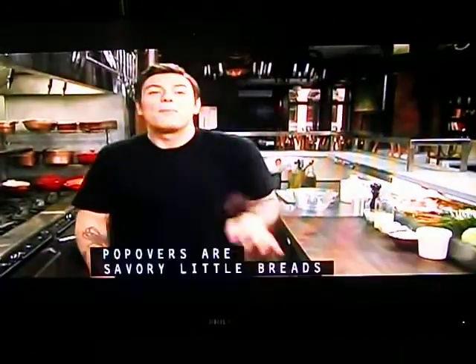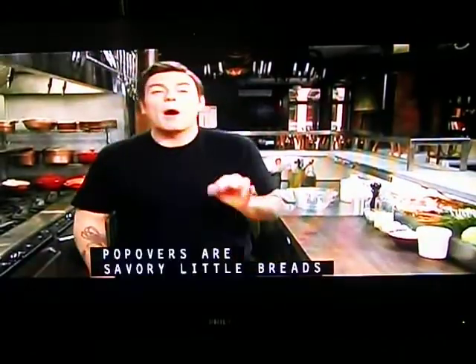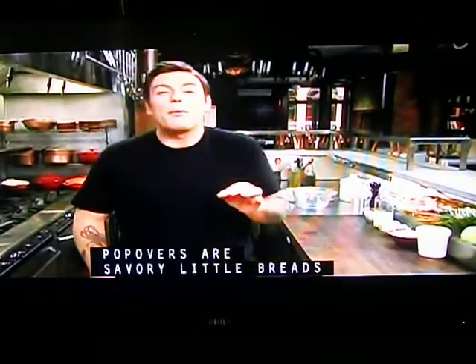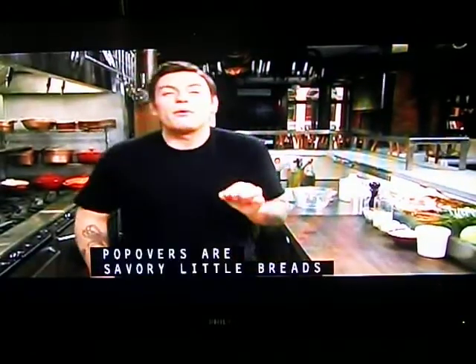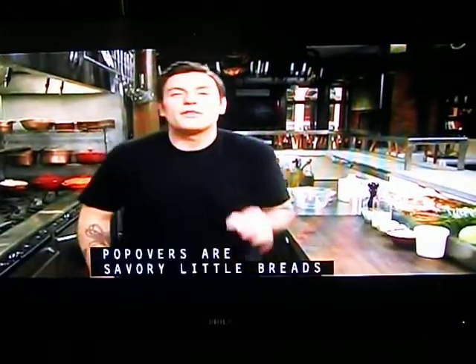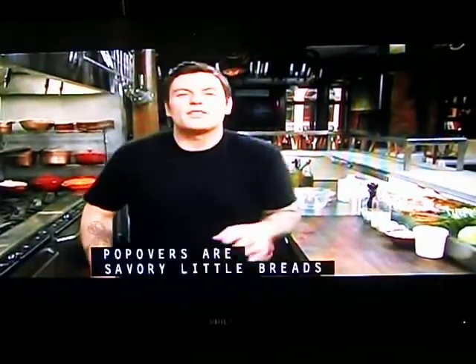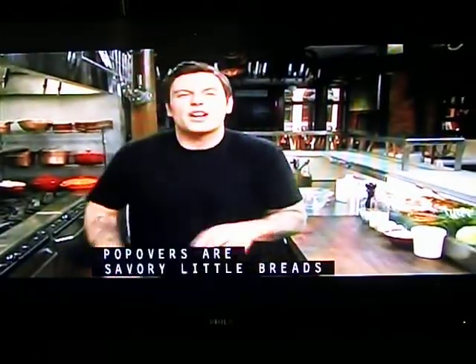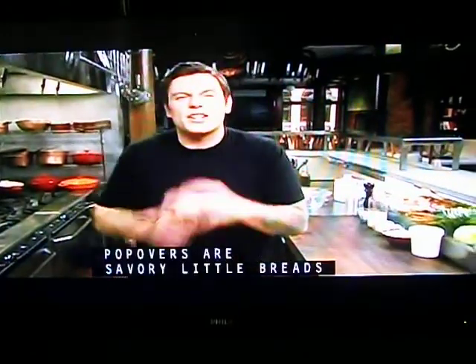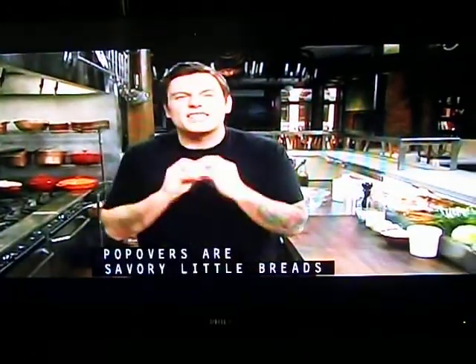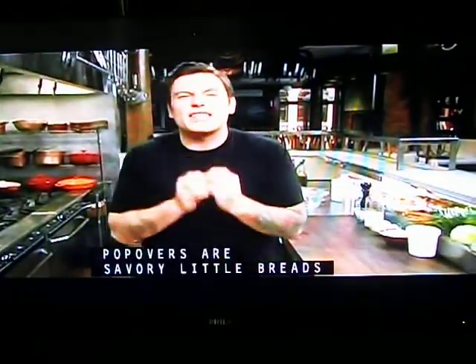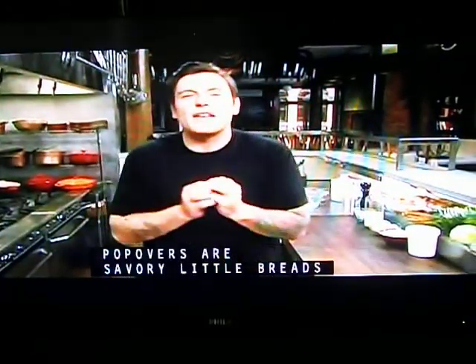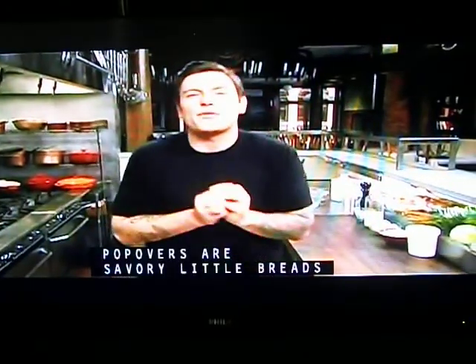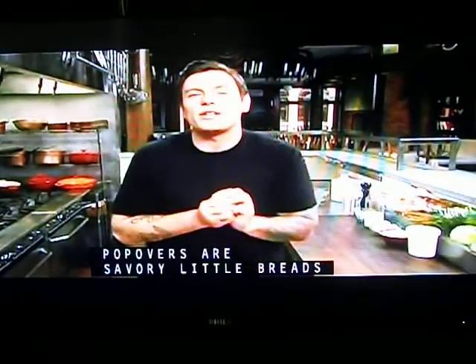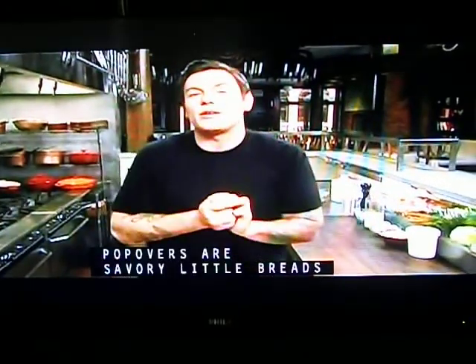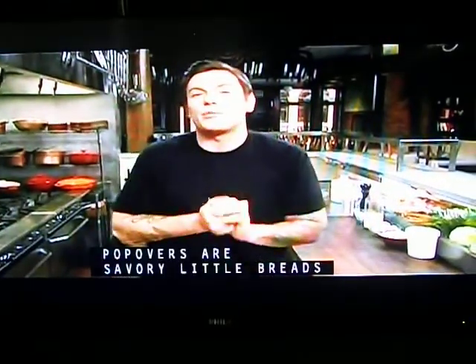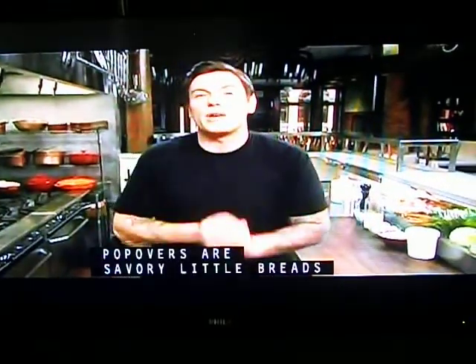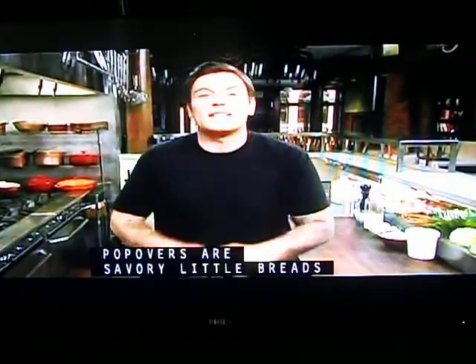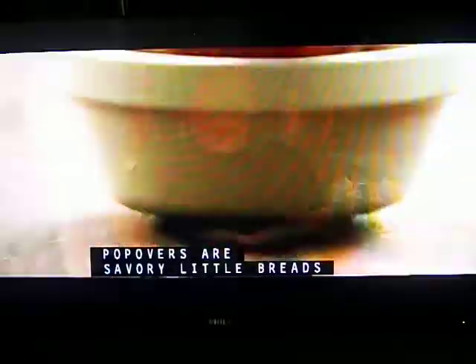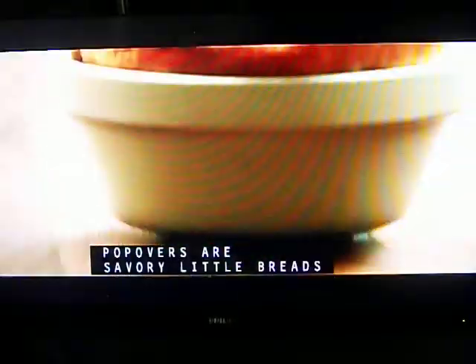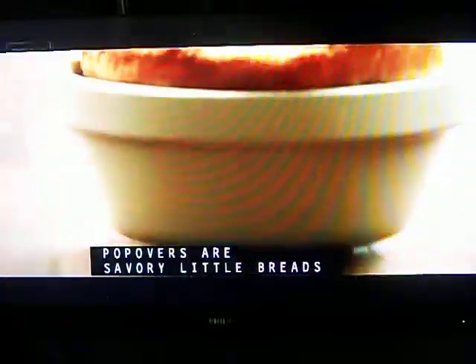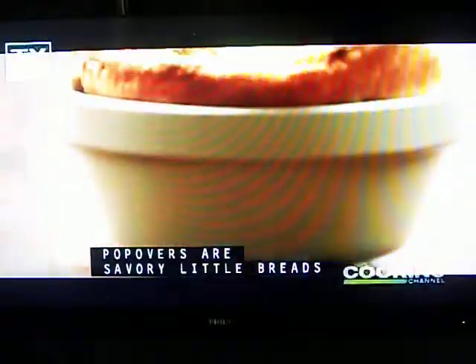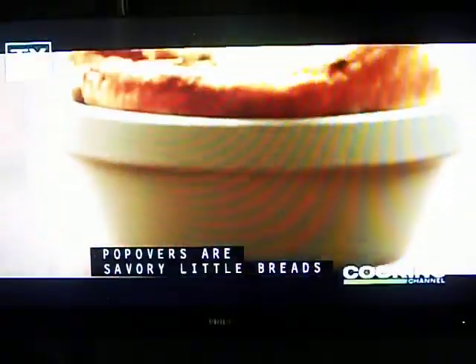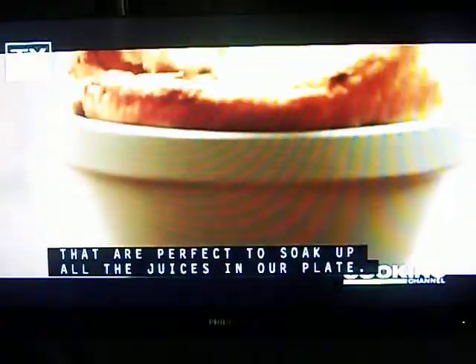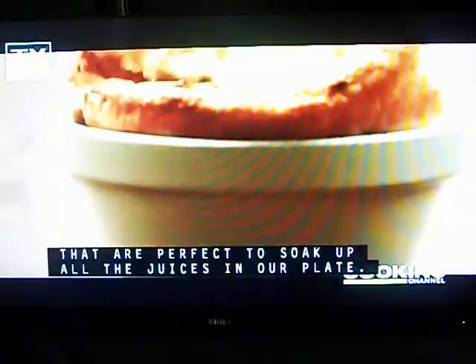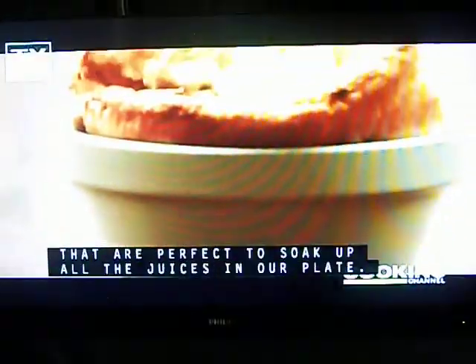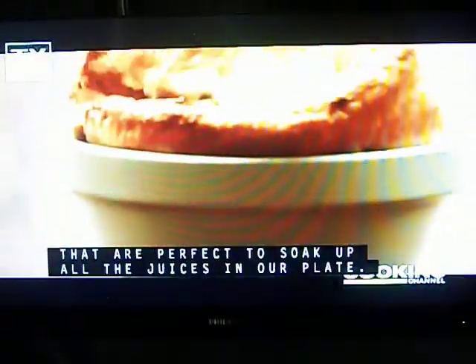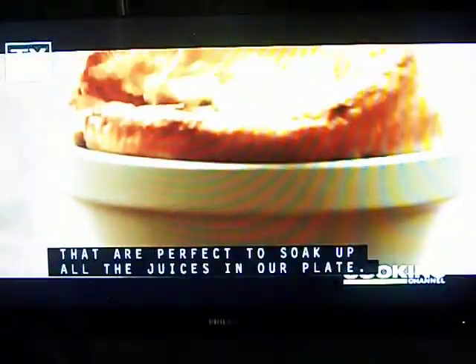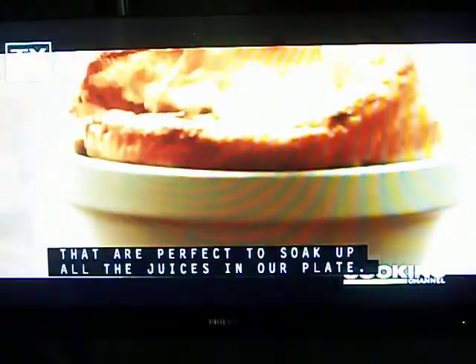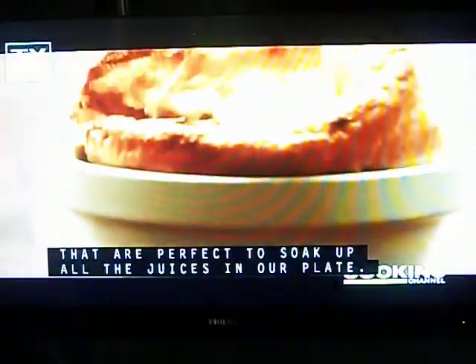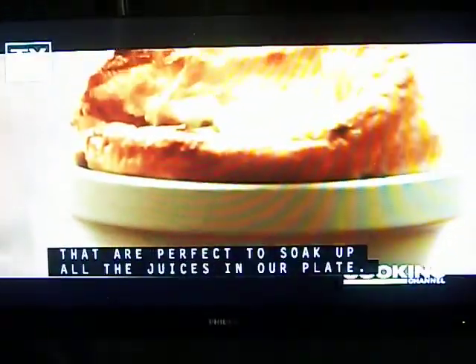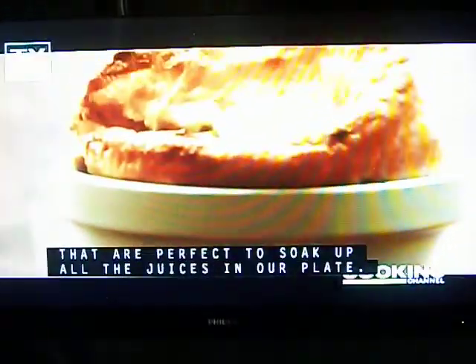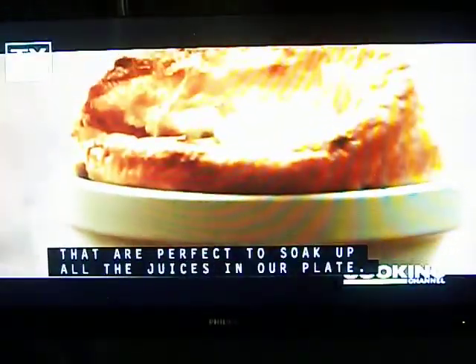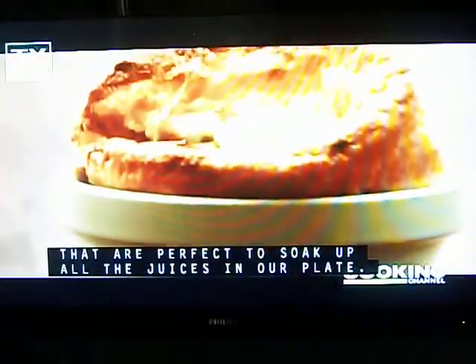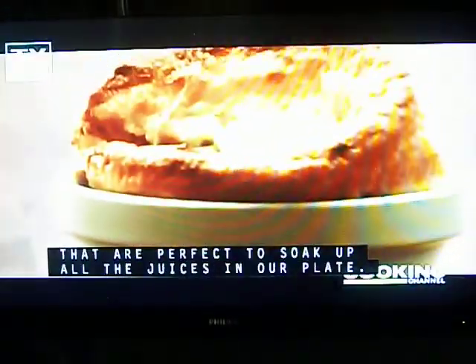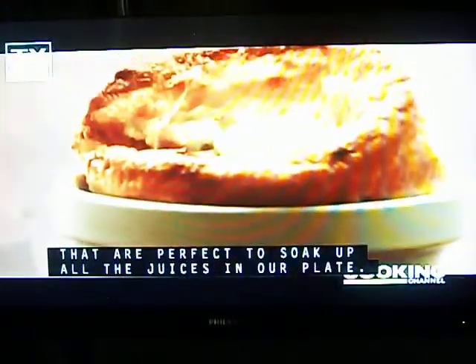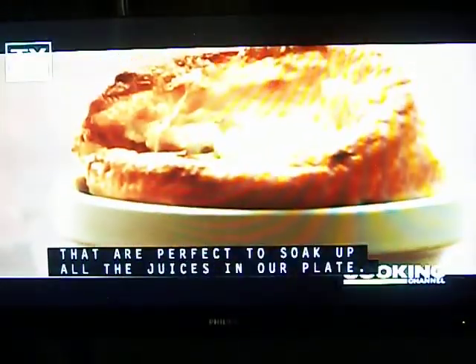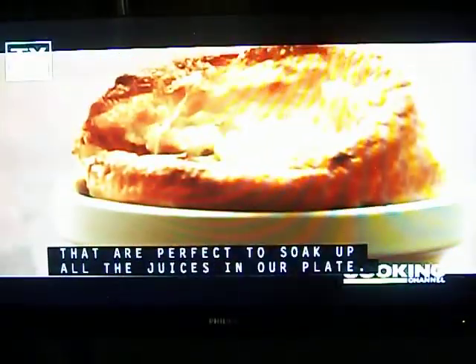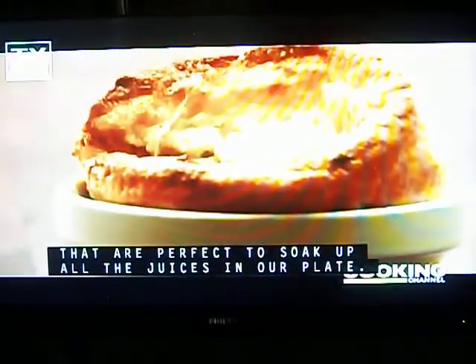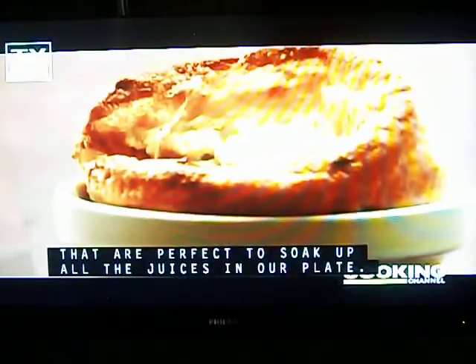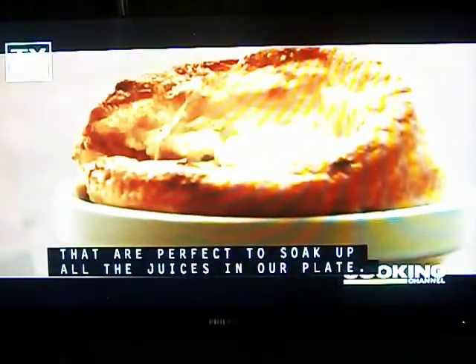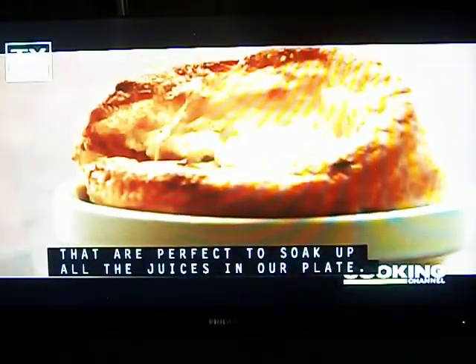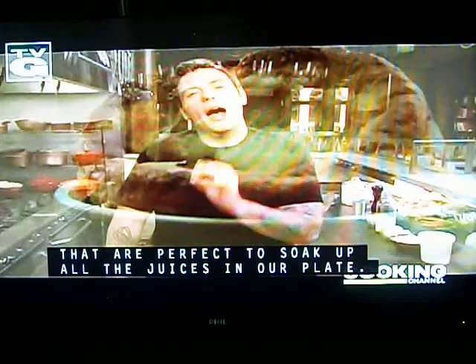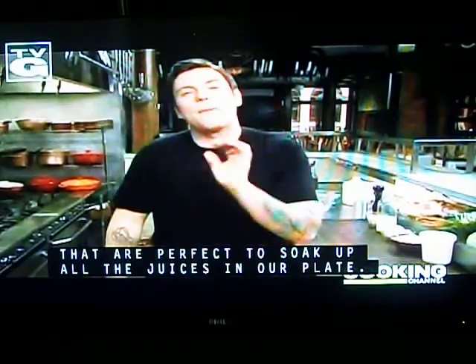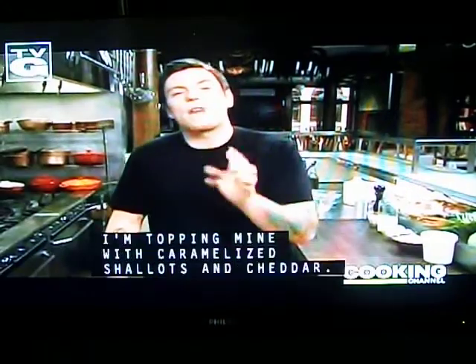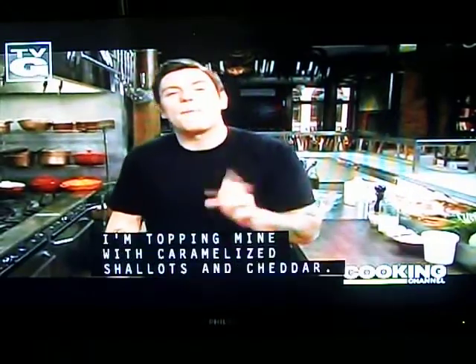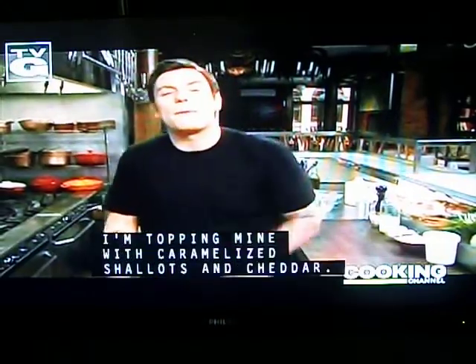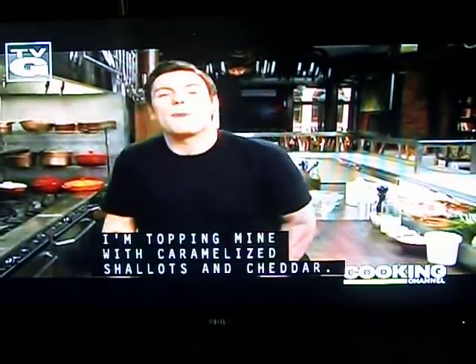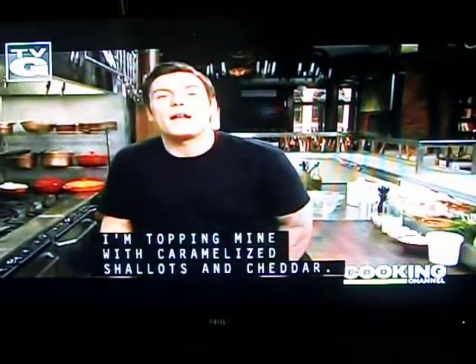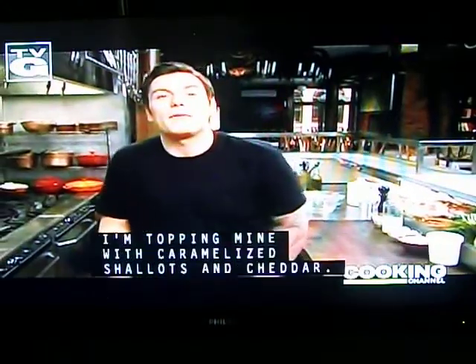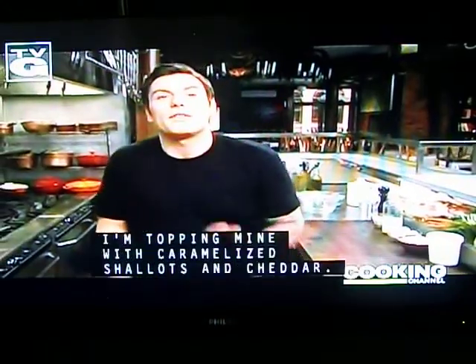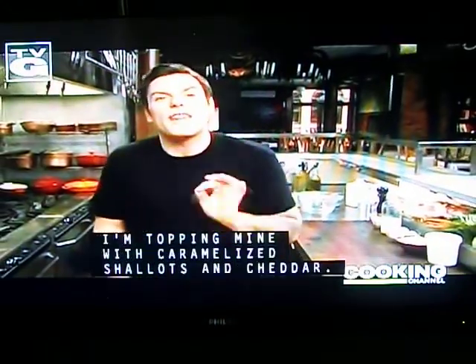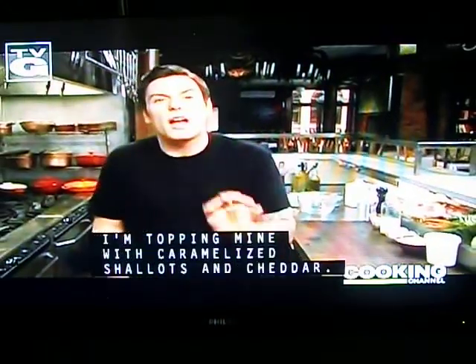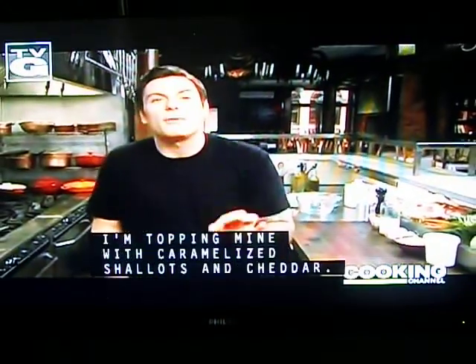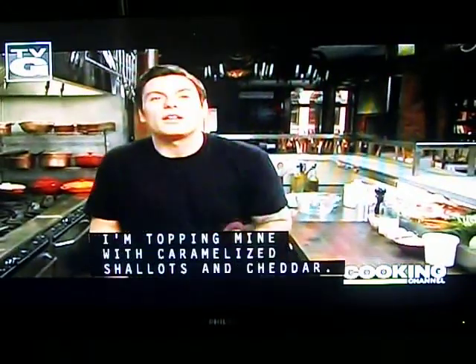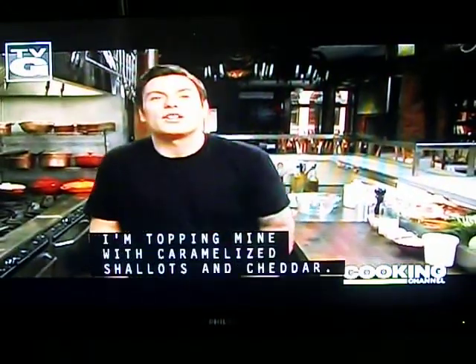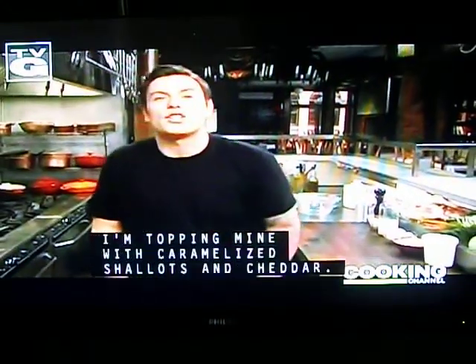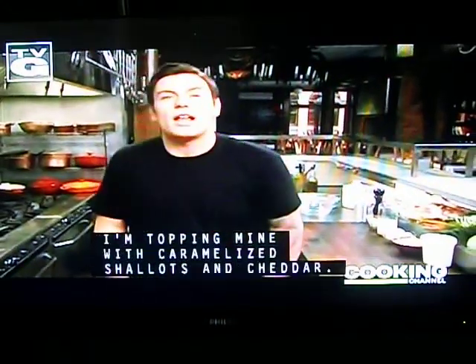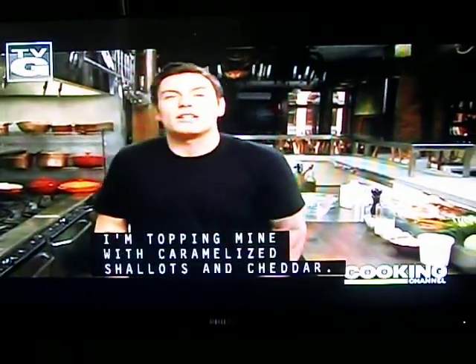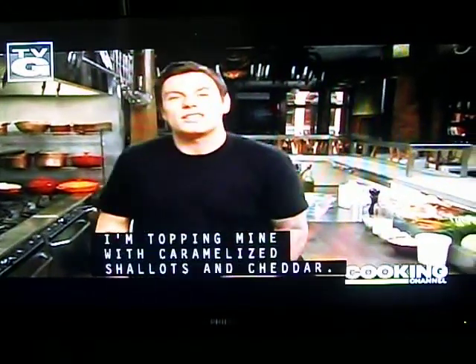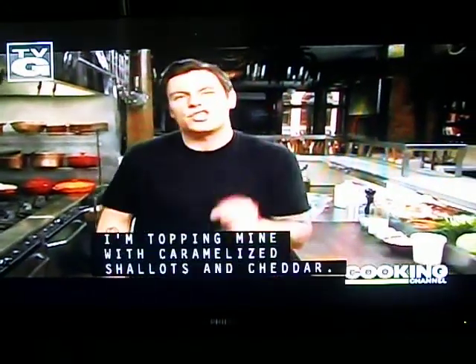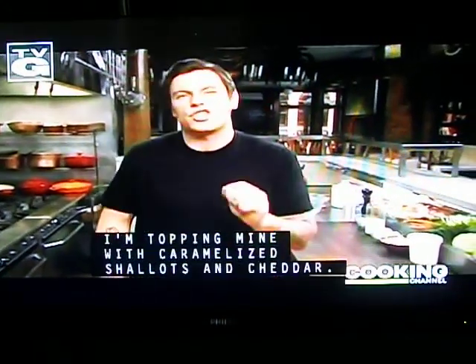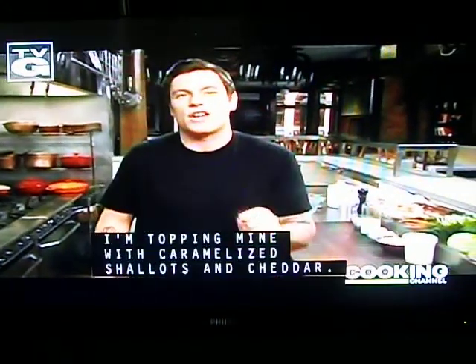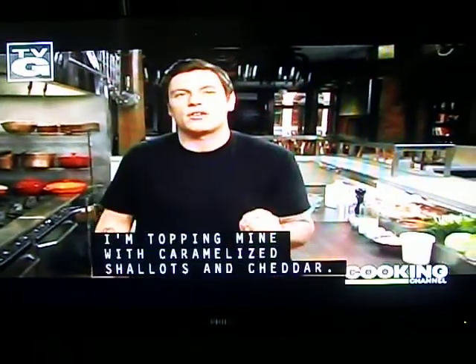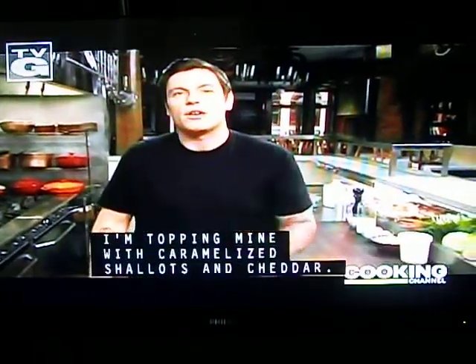Pop-overs are savory little breads that are perfect to soak up all the juices in our plate. I'm topping mine with caramelized shallots and cheddar.